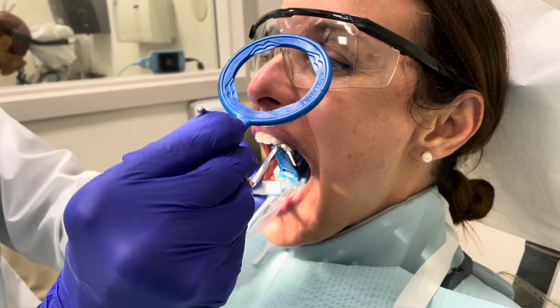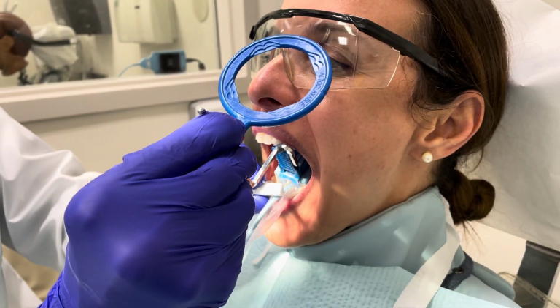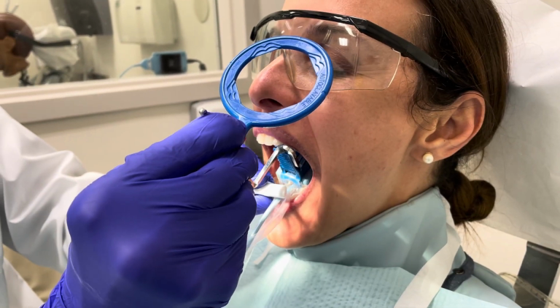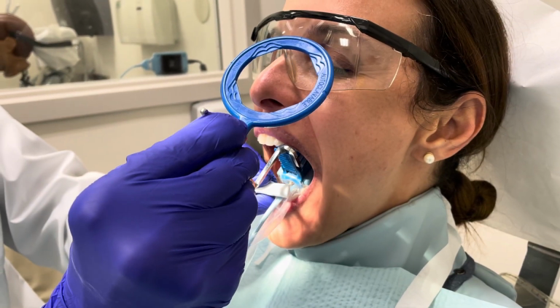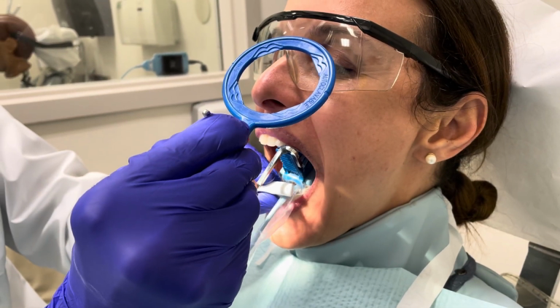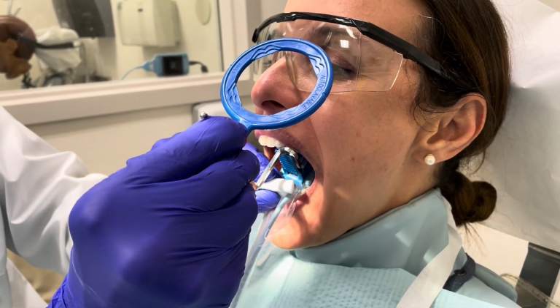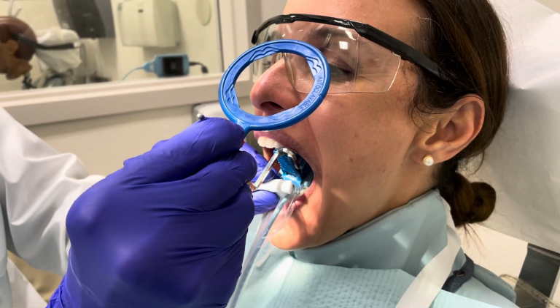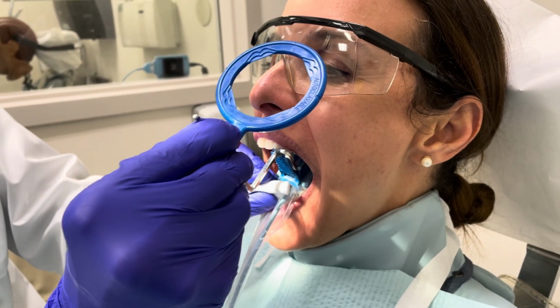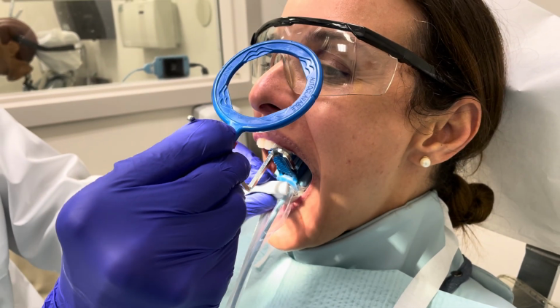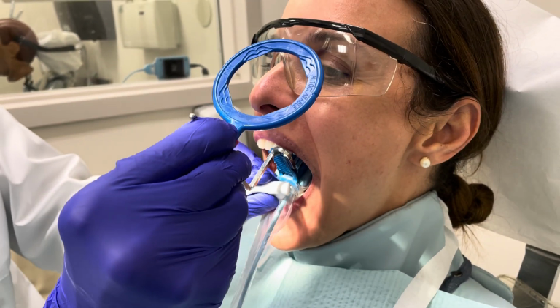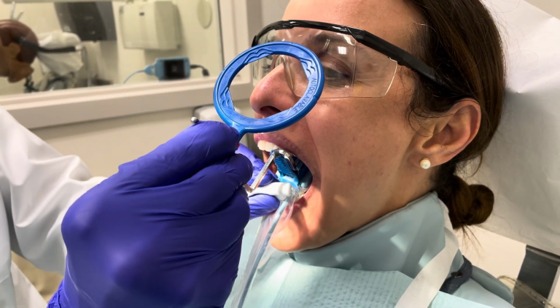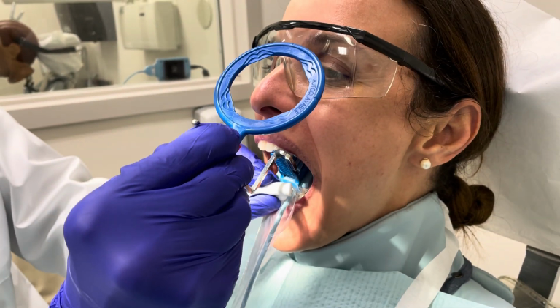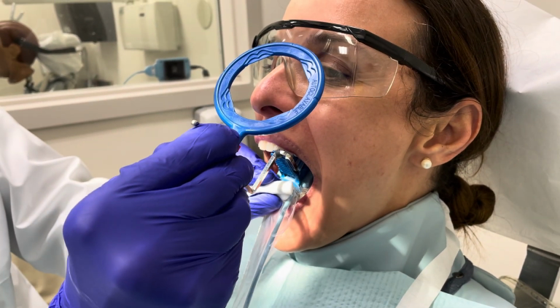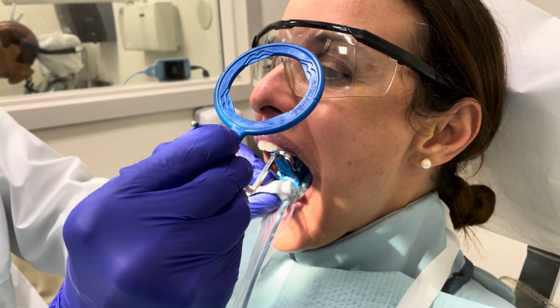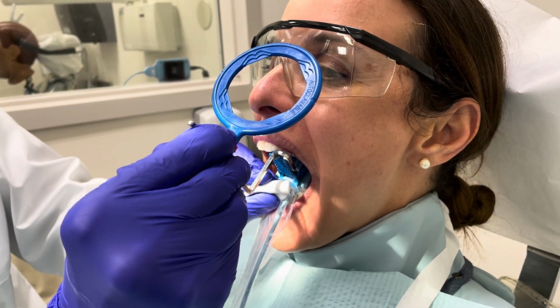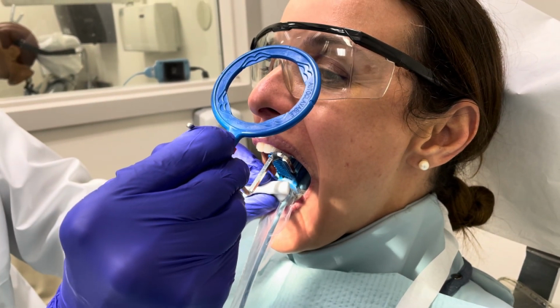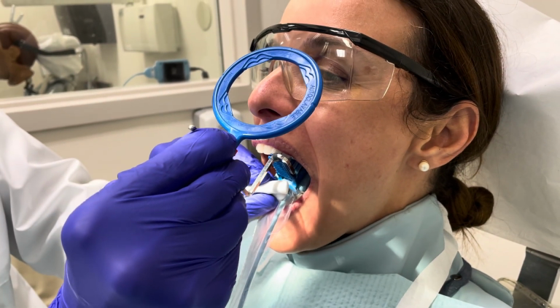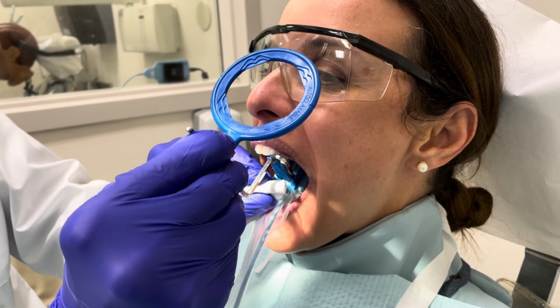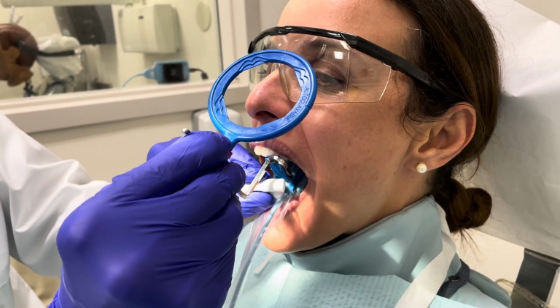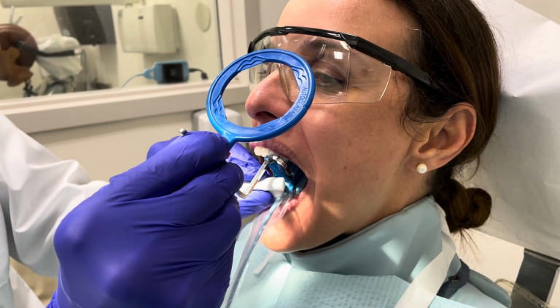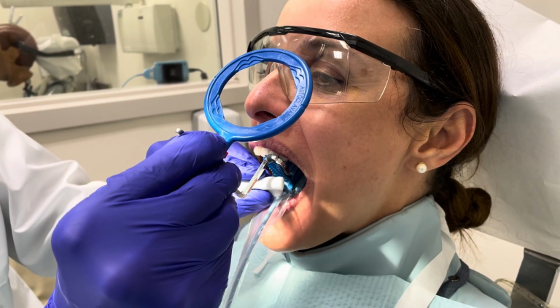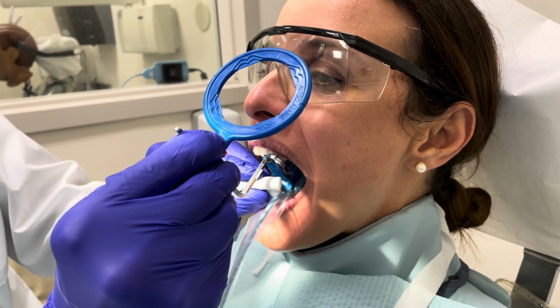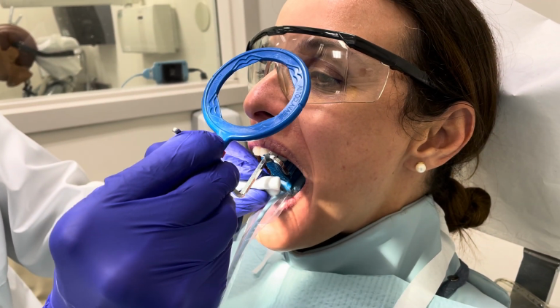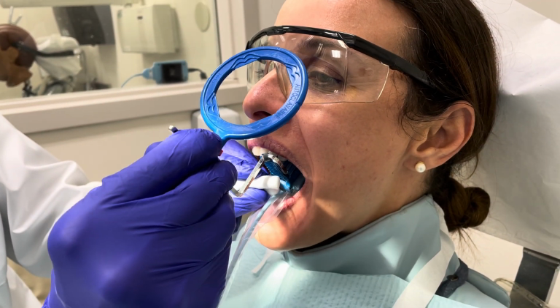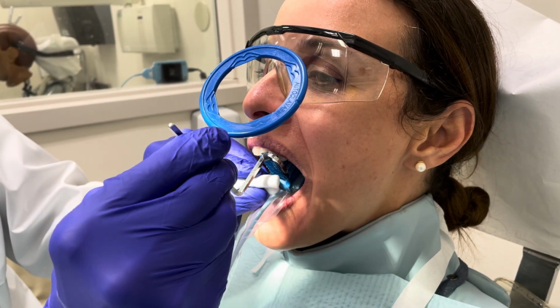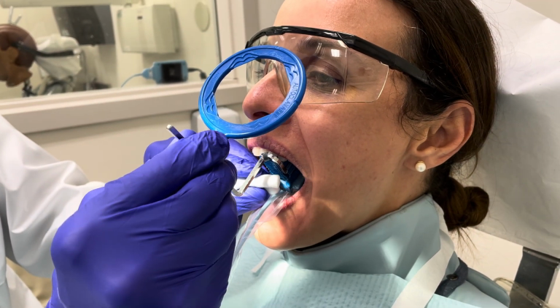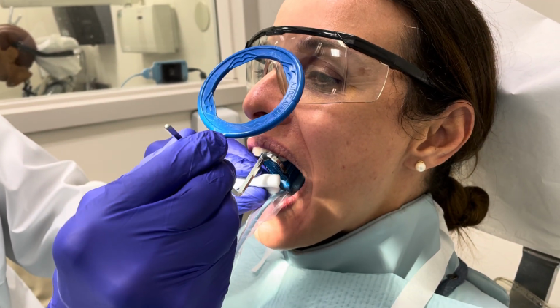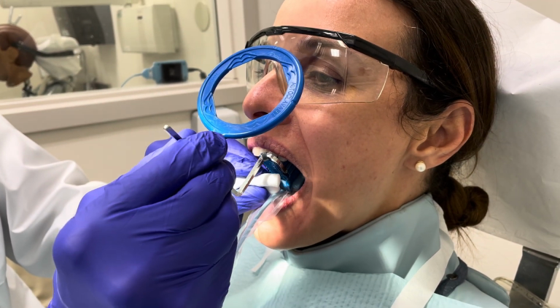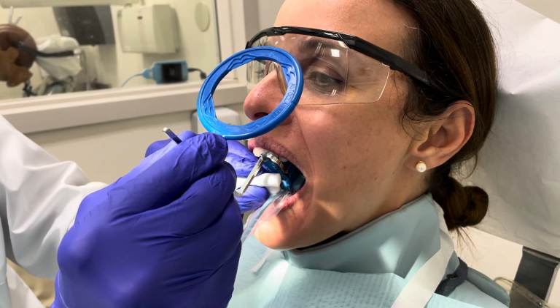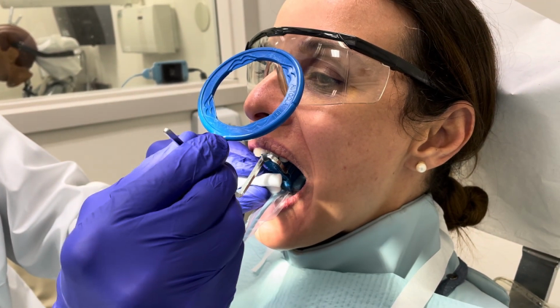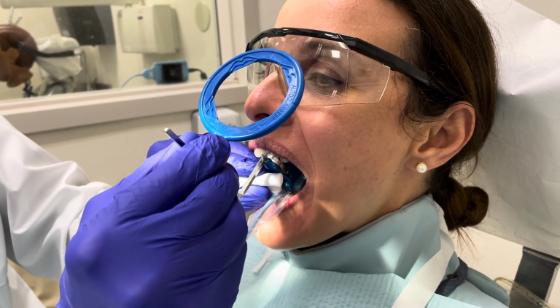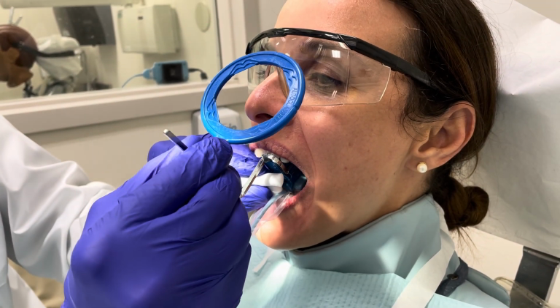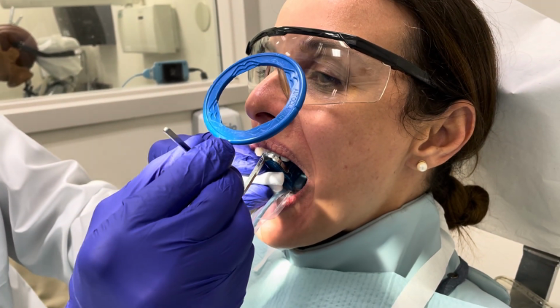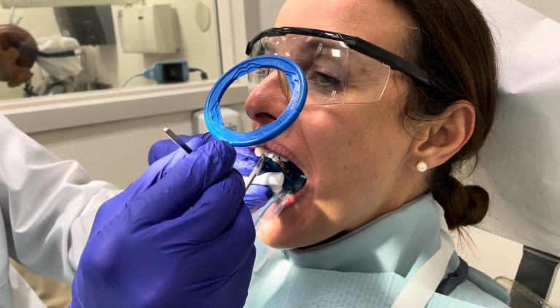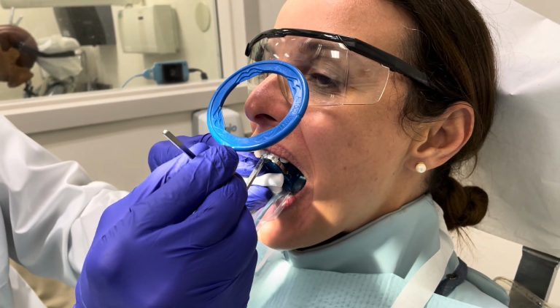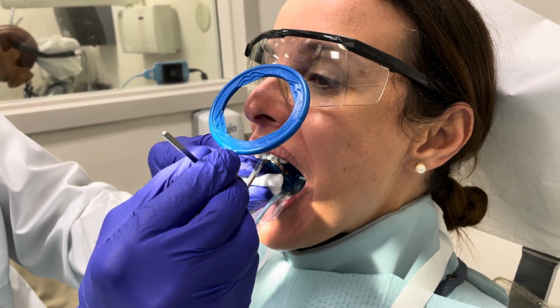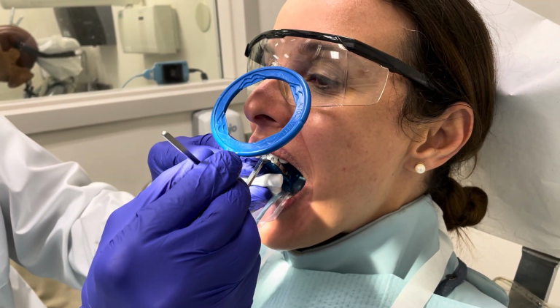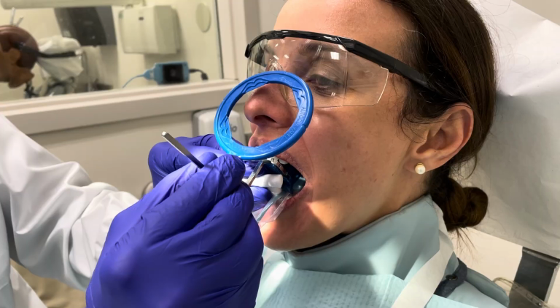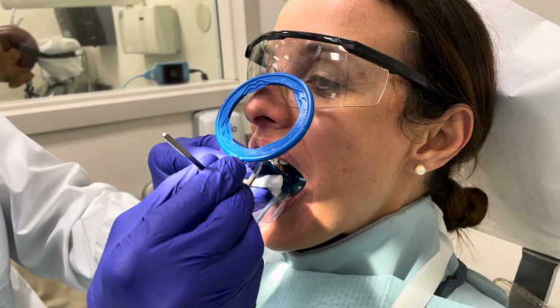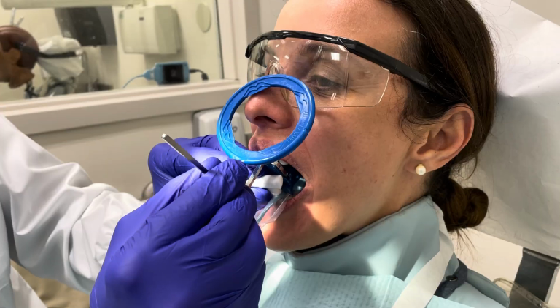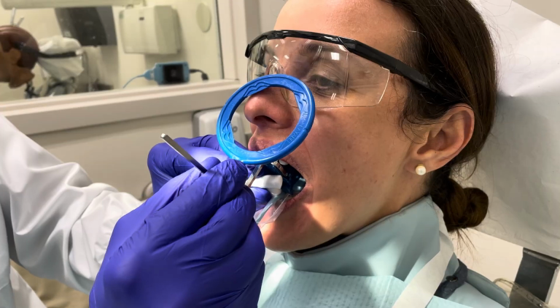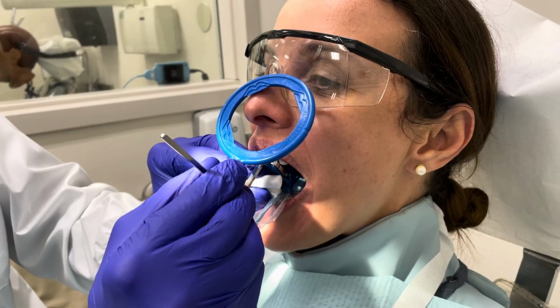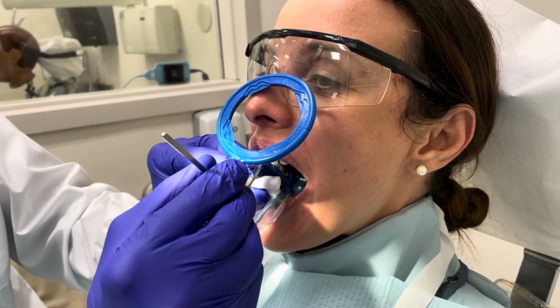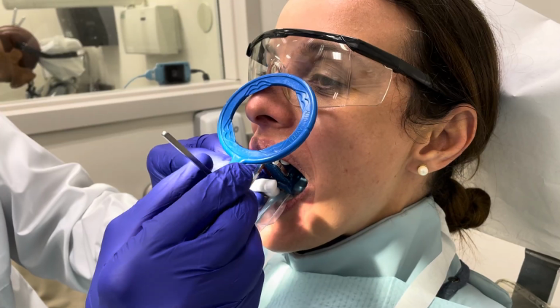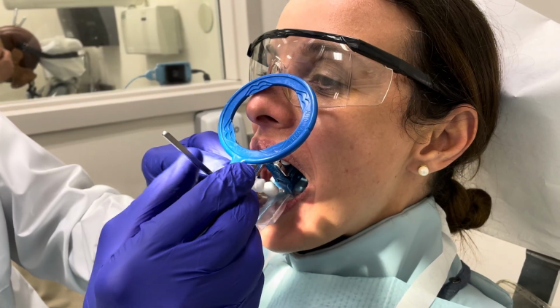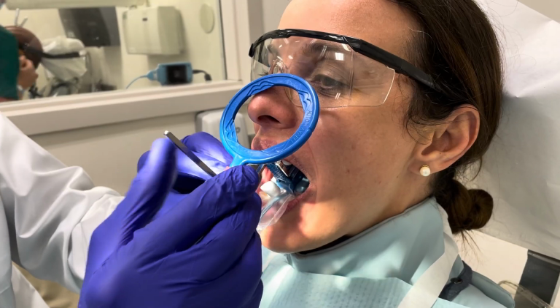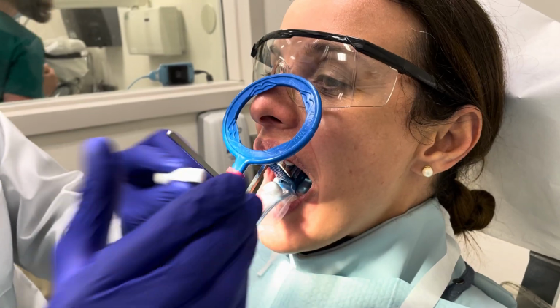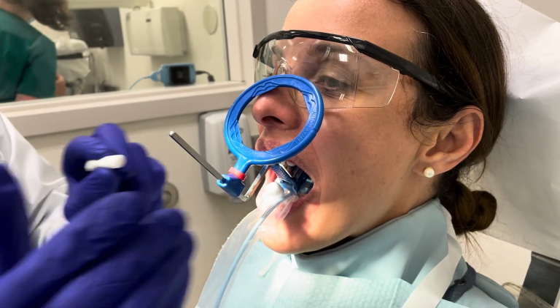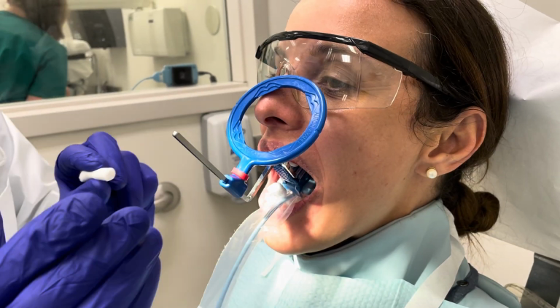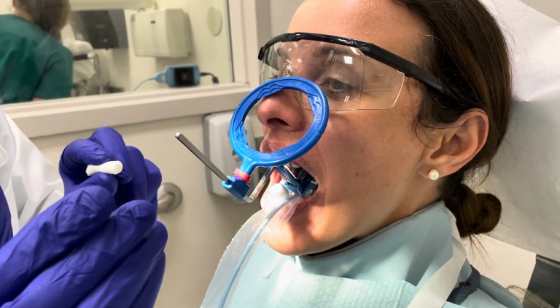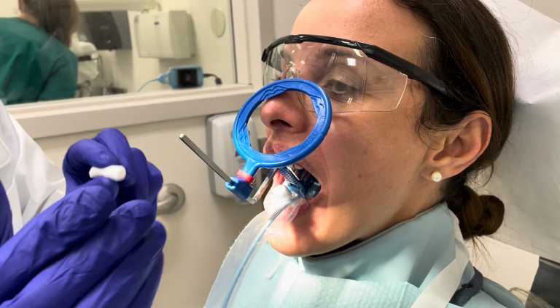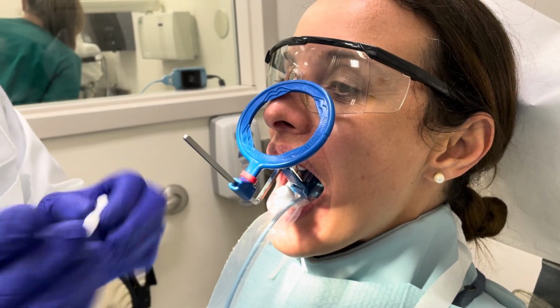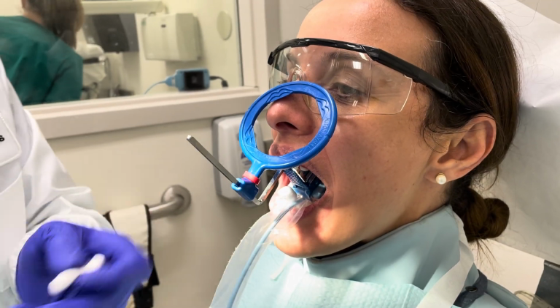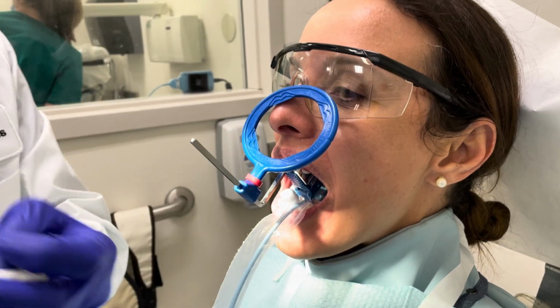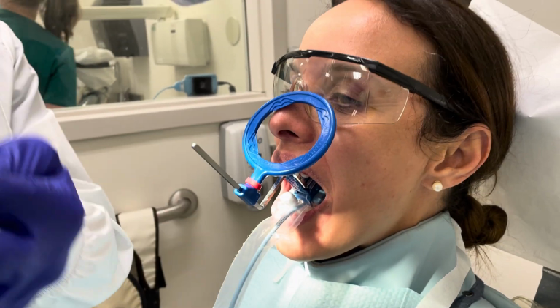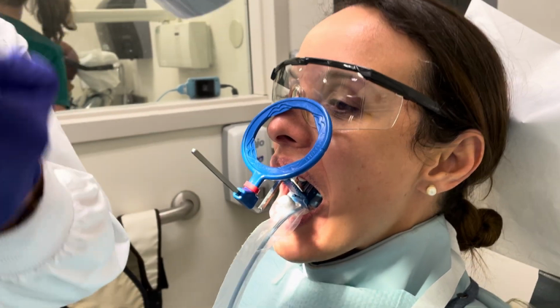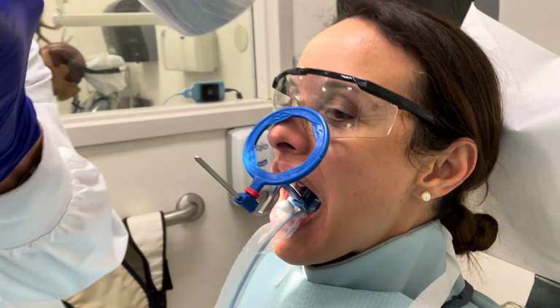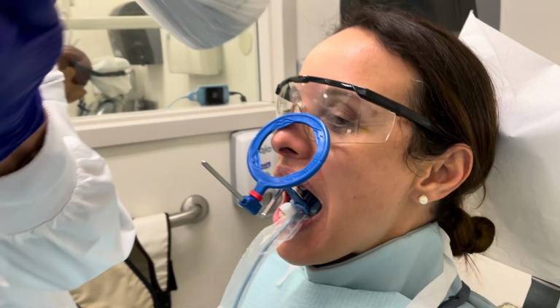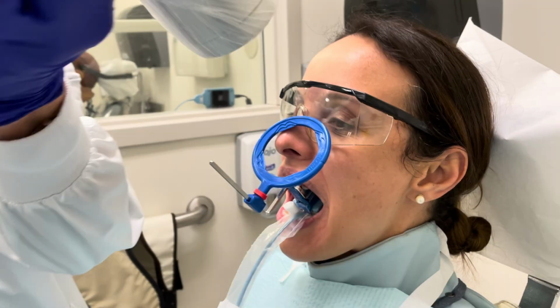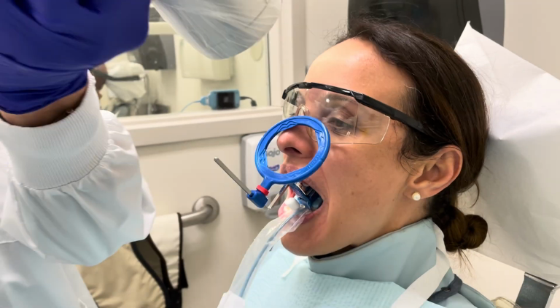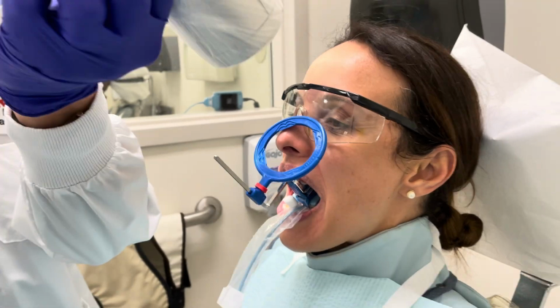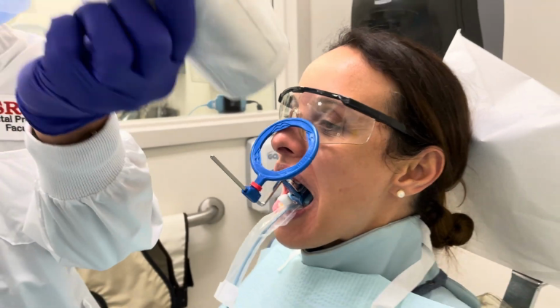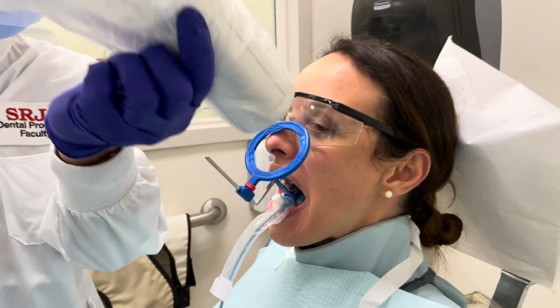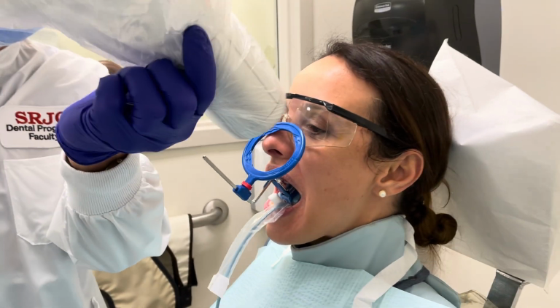Gently bite down. There we go. And then bring it up against the nose there, lining up.